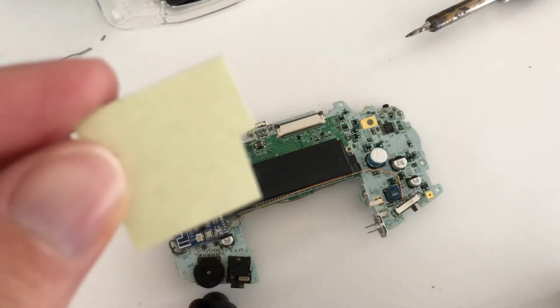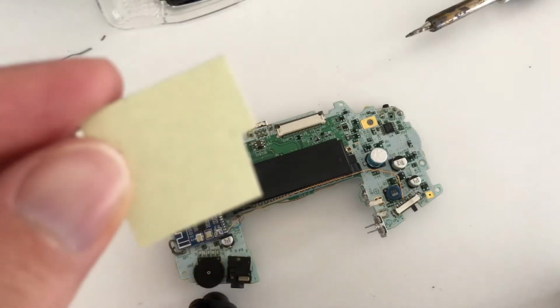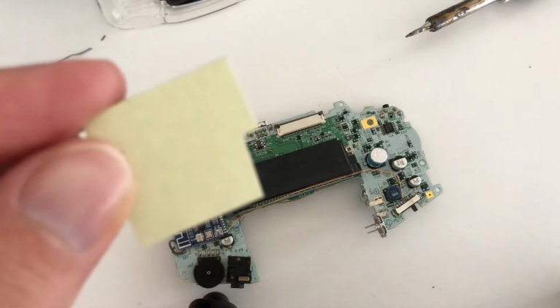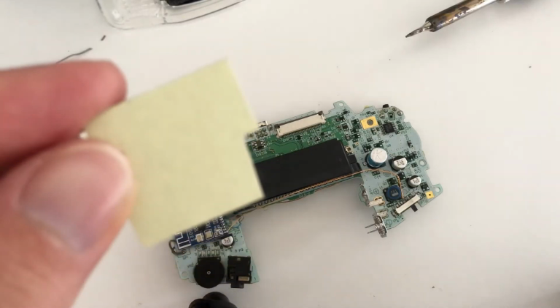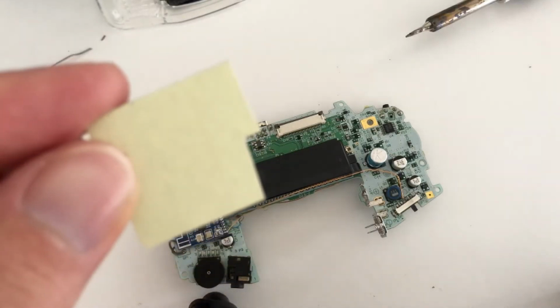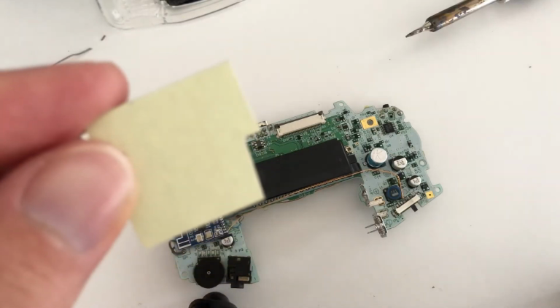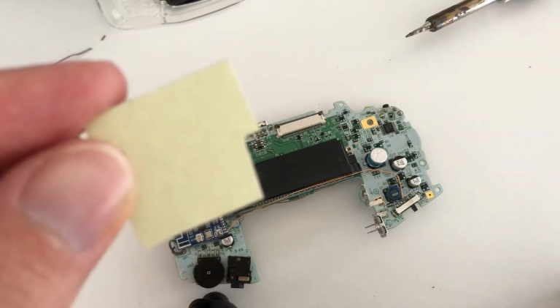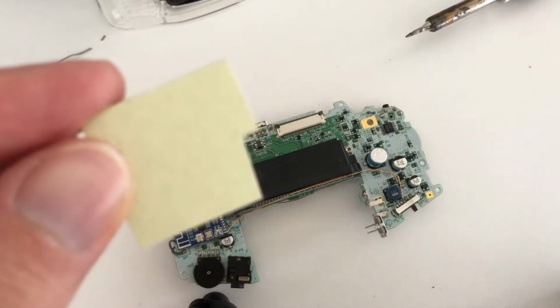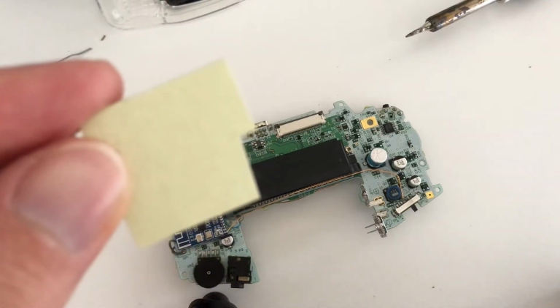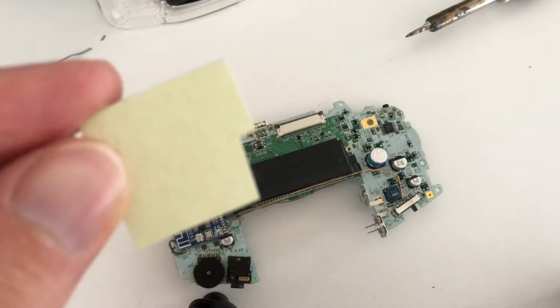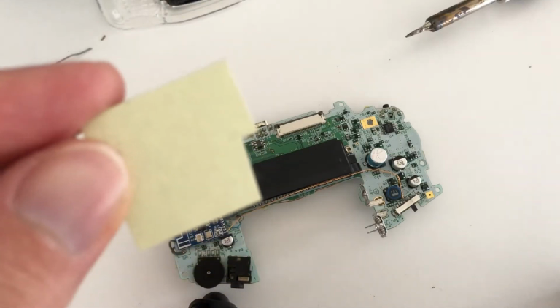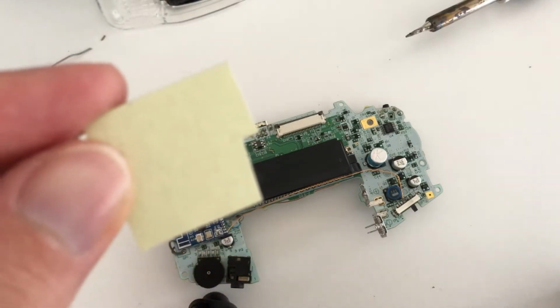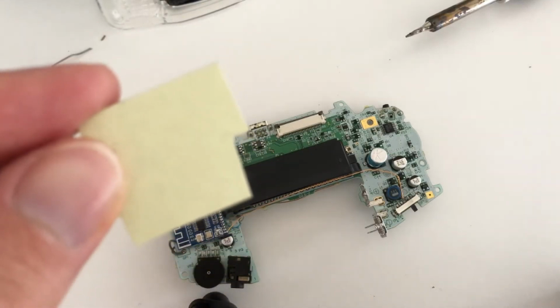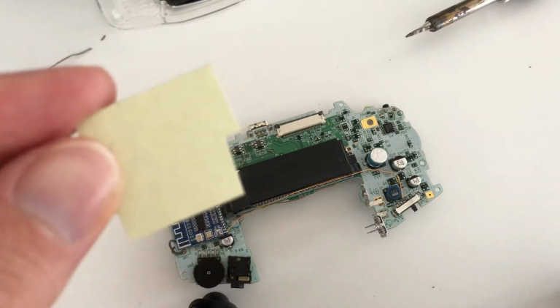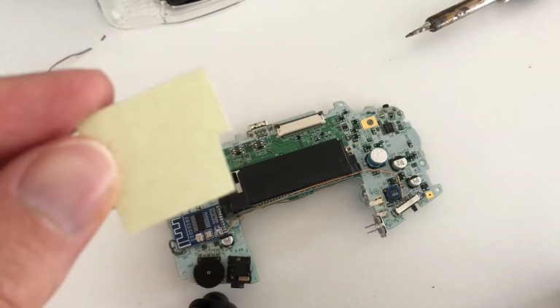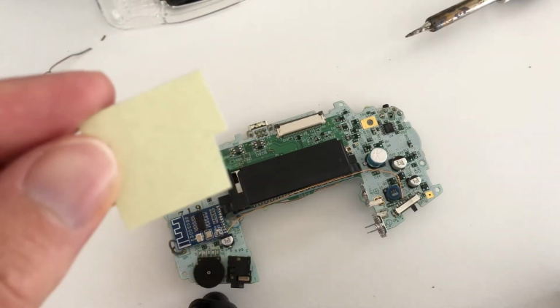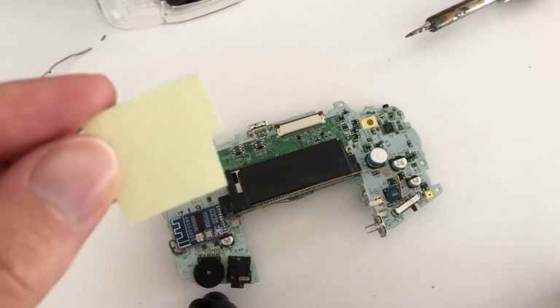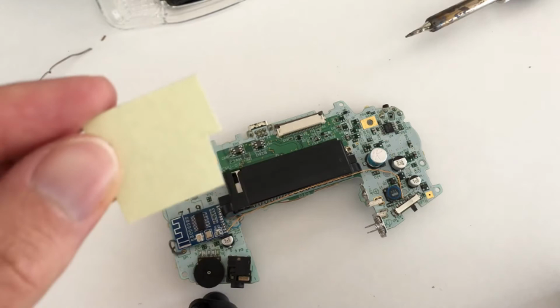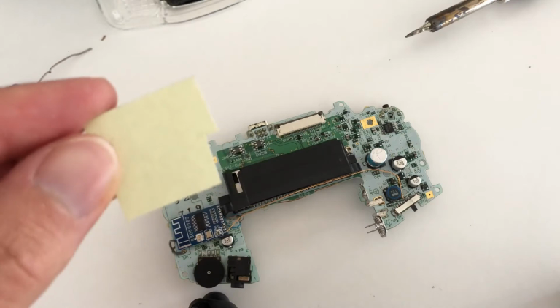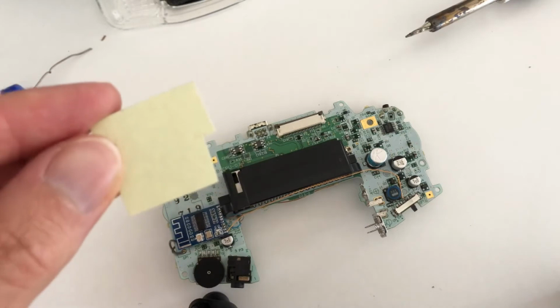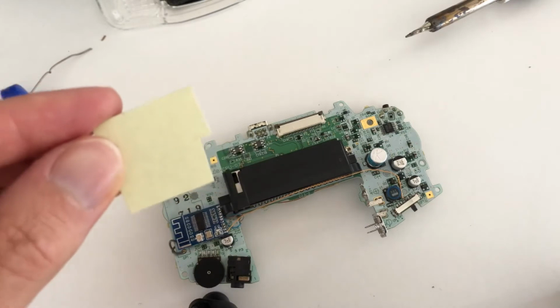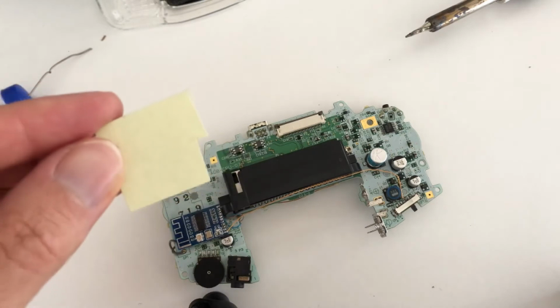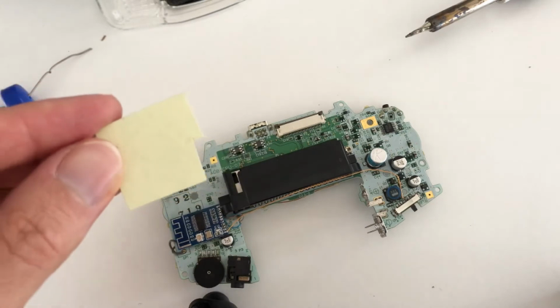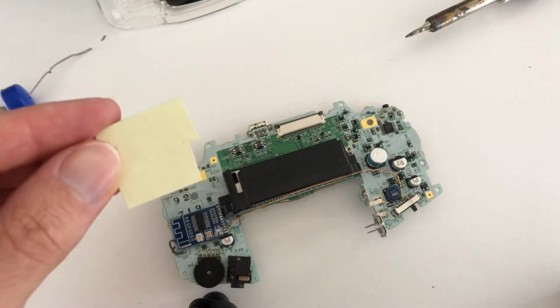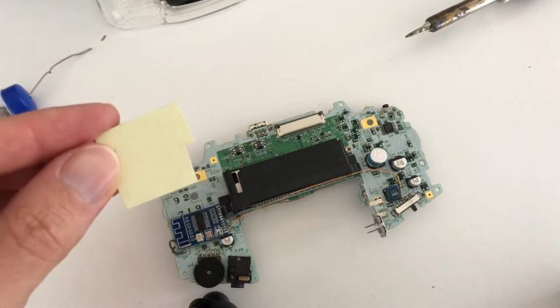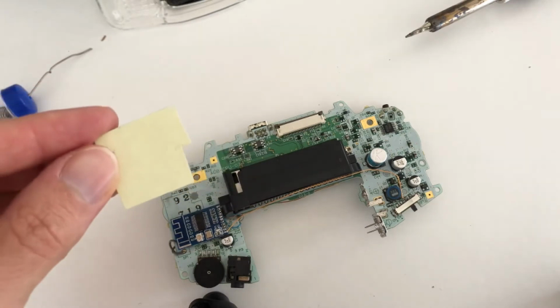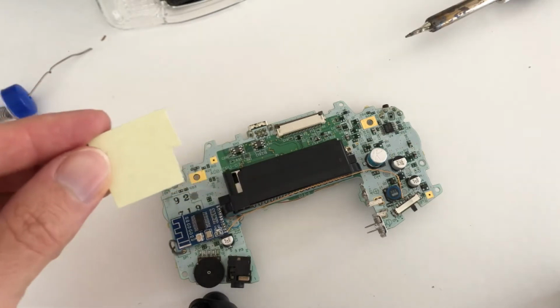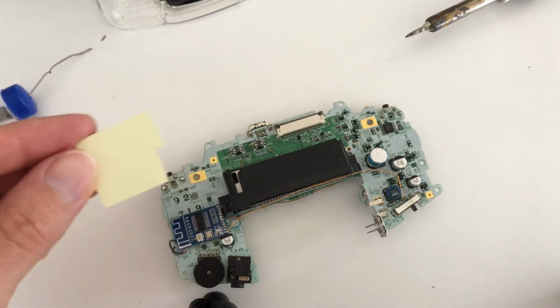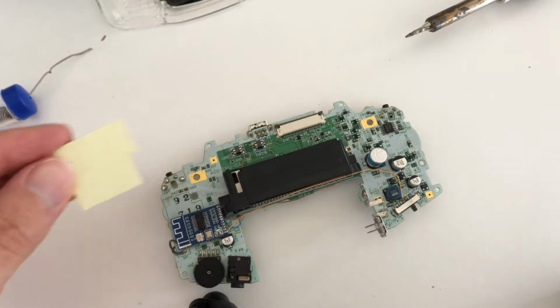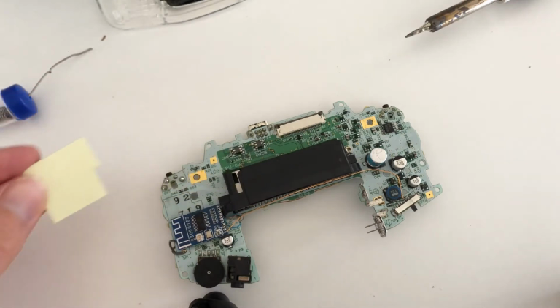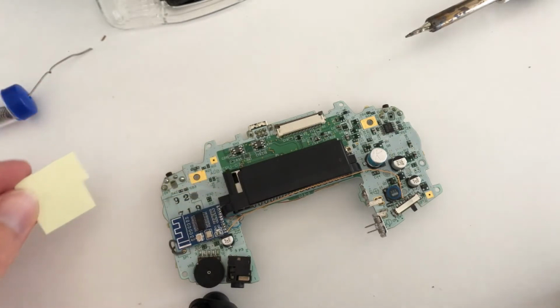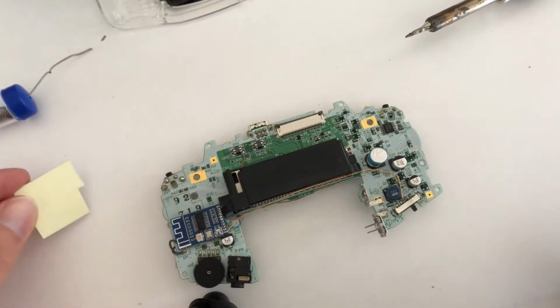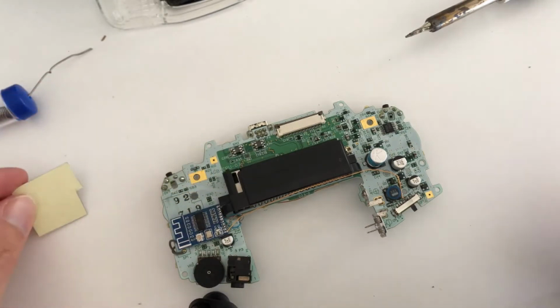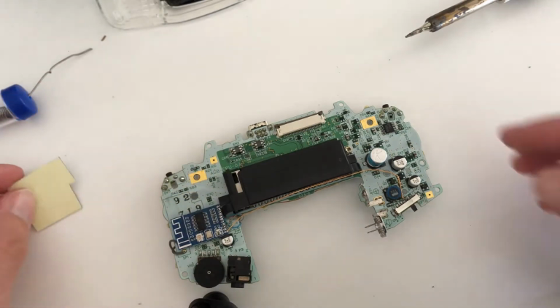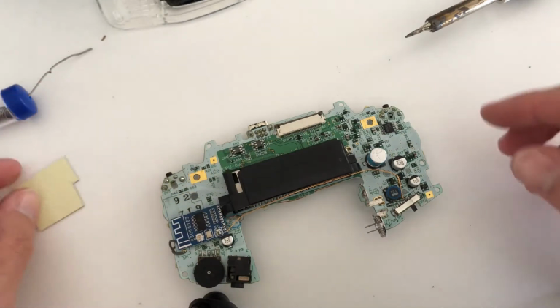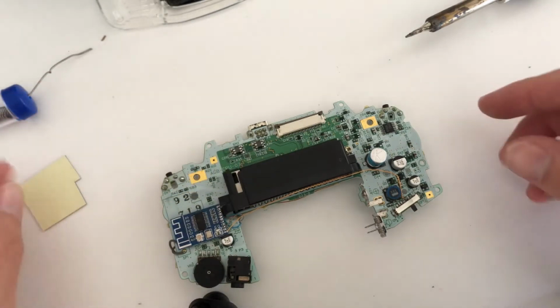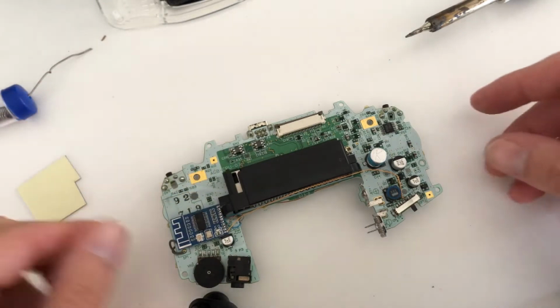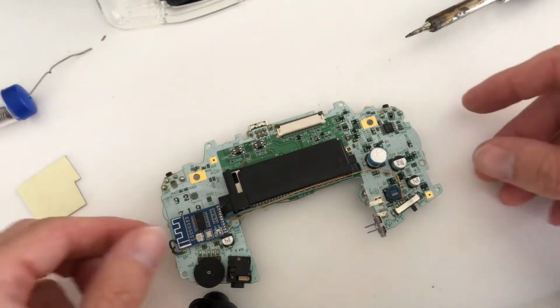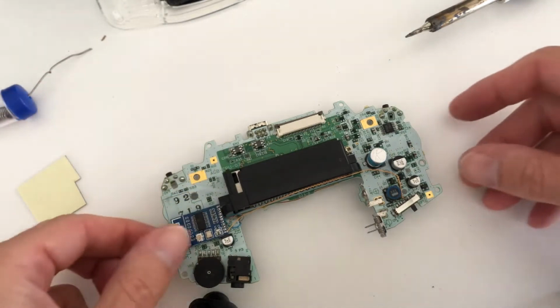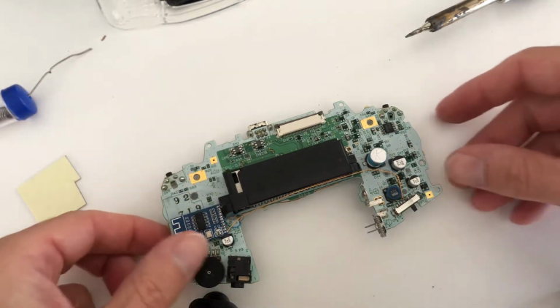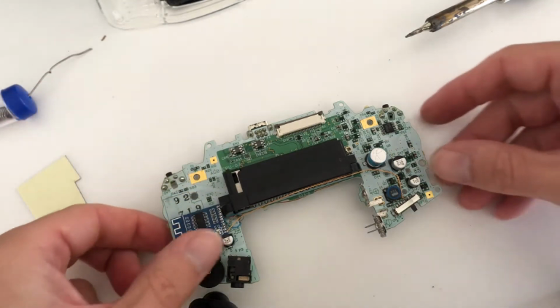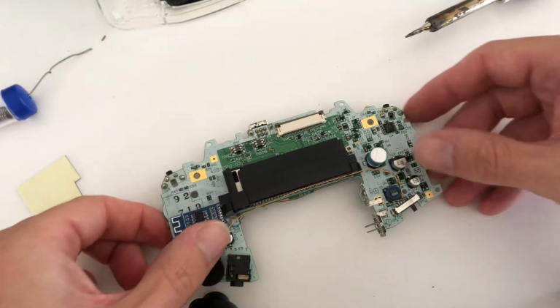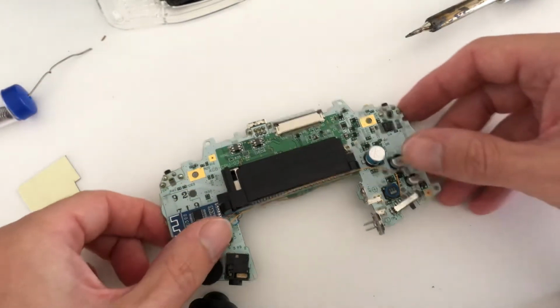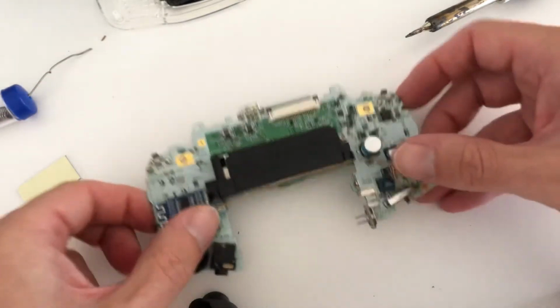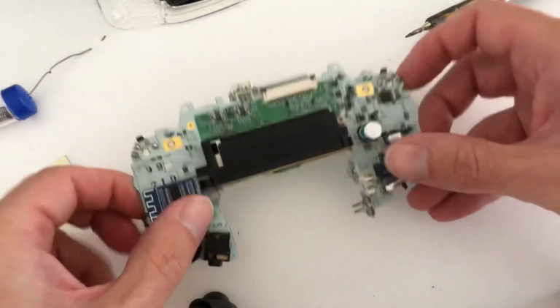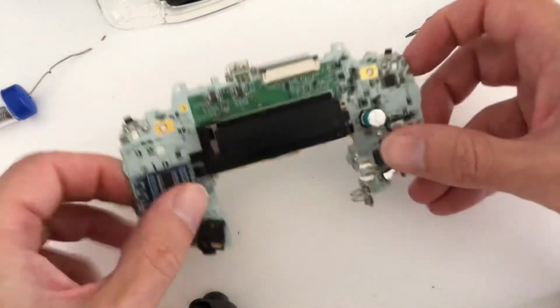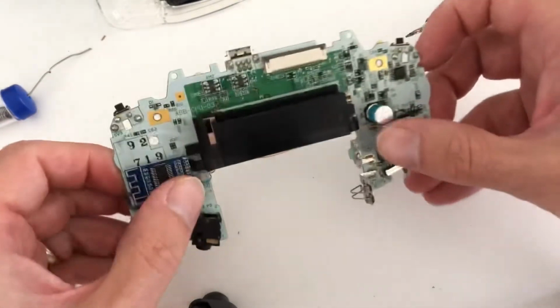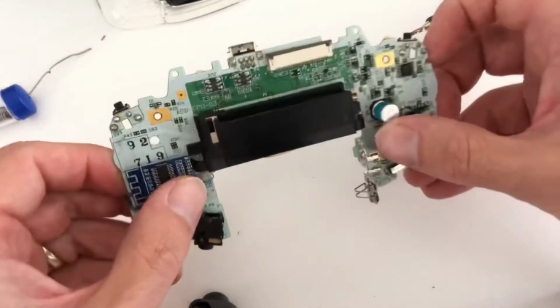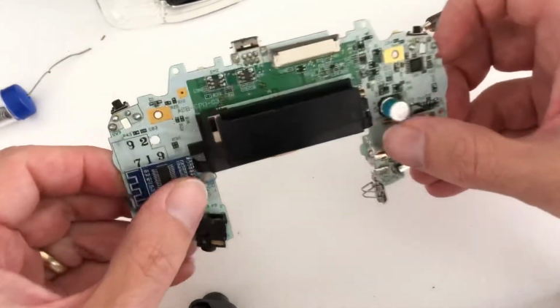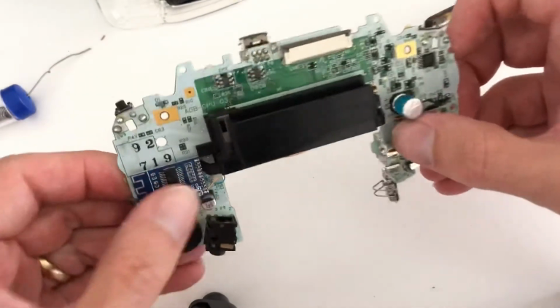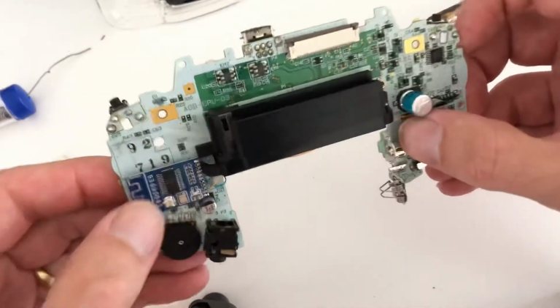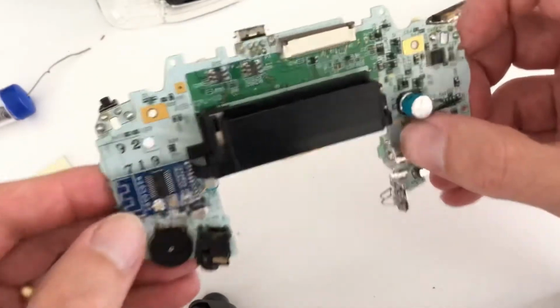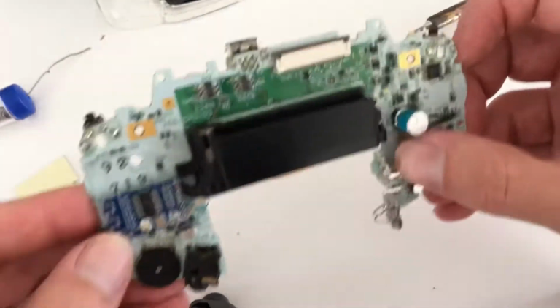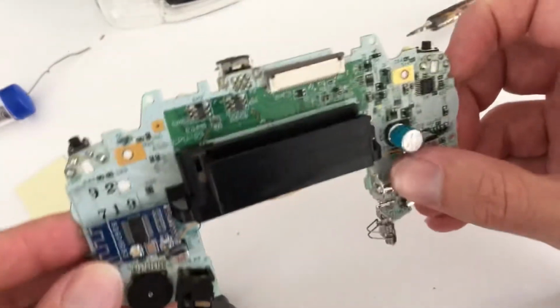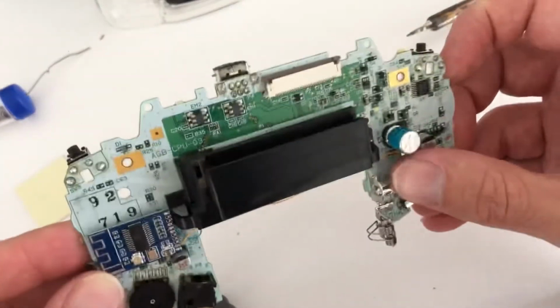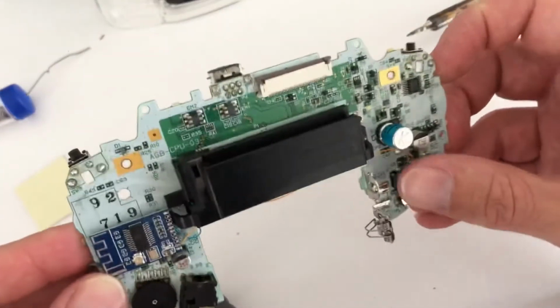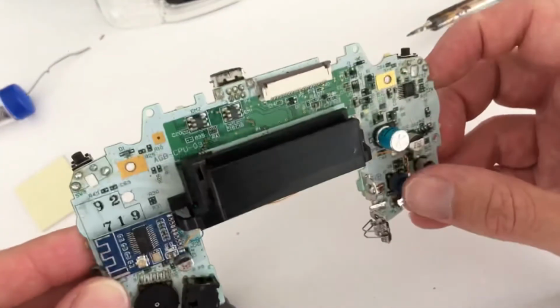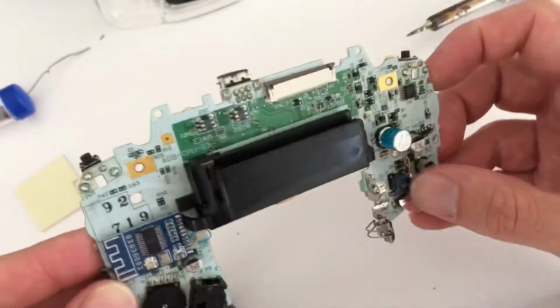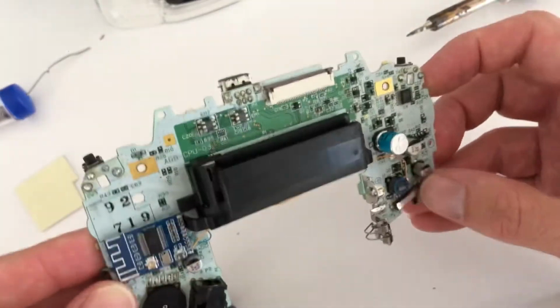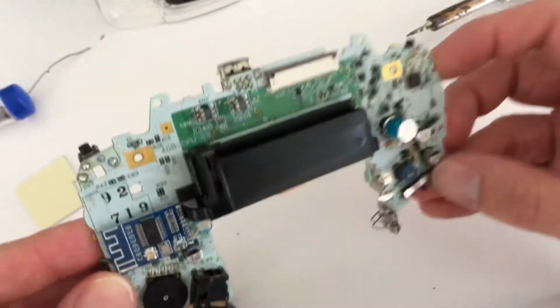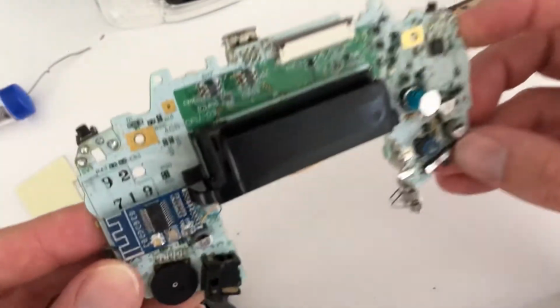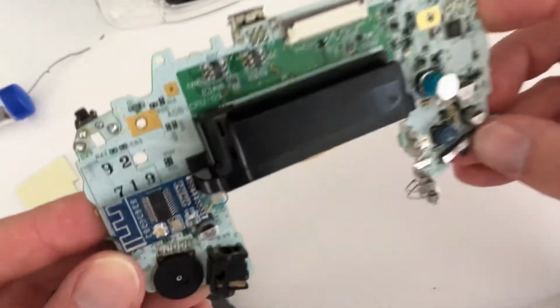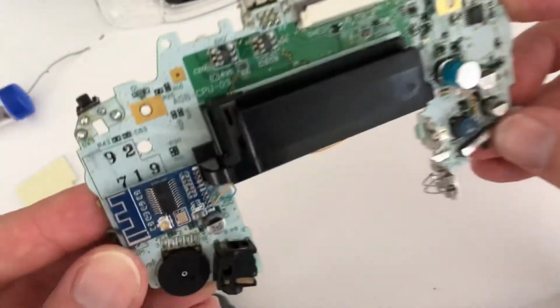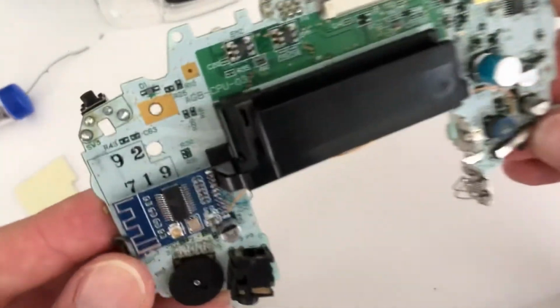Now cut off a piece of double-sided tape. We found that the best location to mount the circuit board is above the volume wheel.